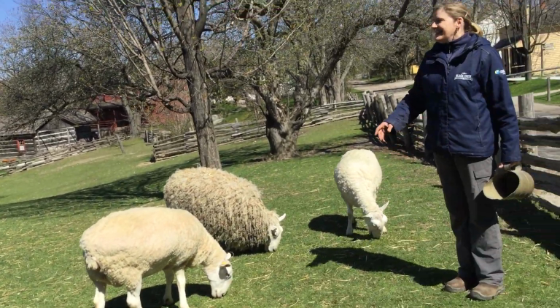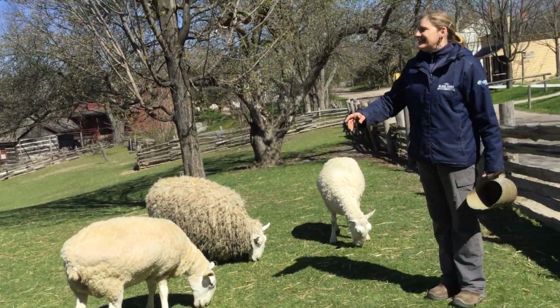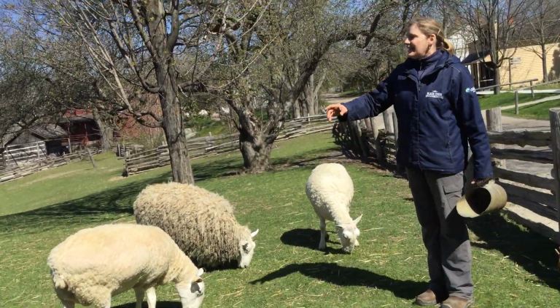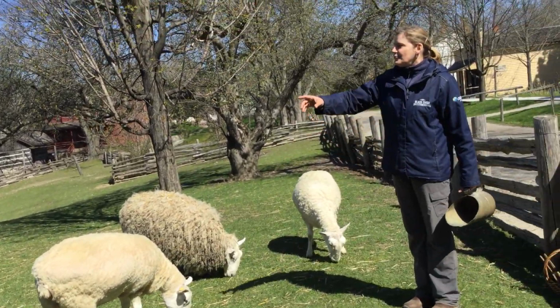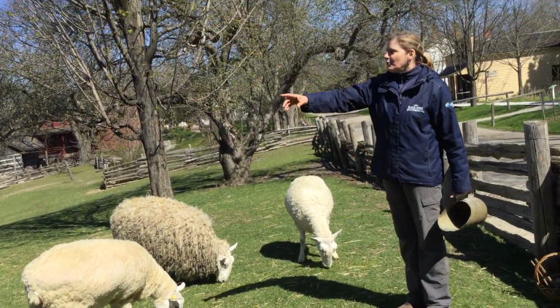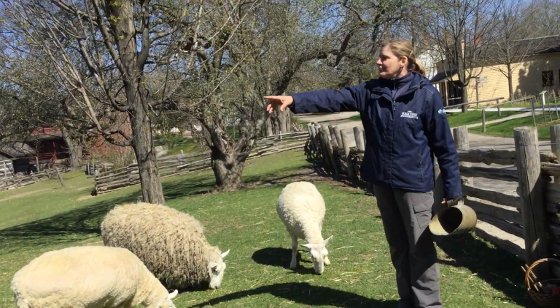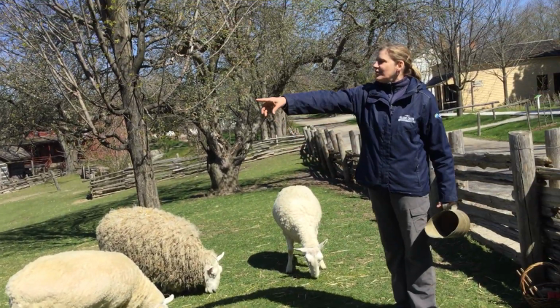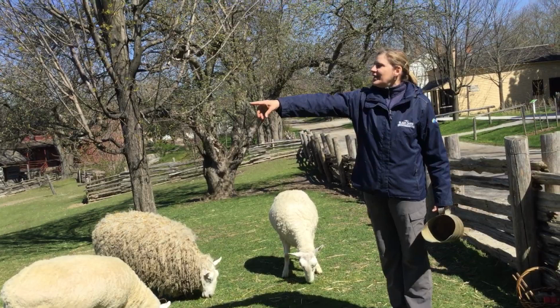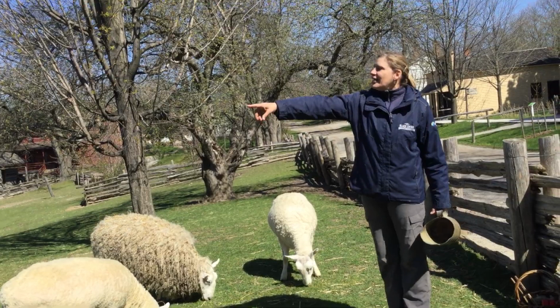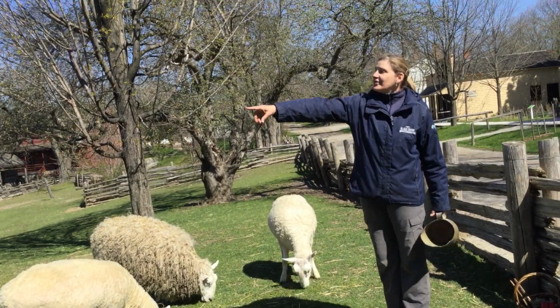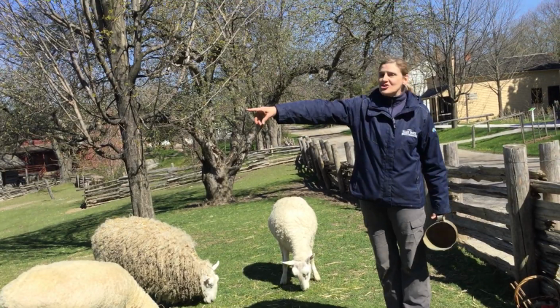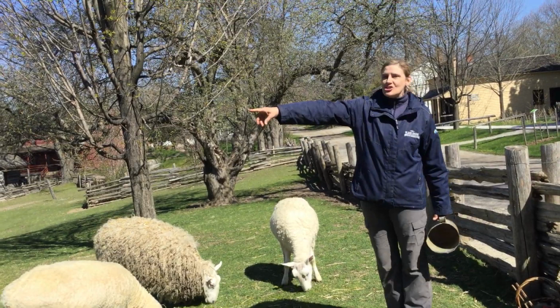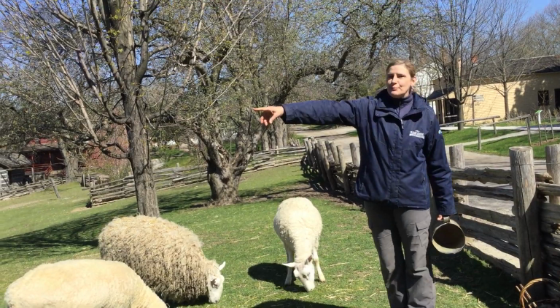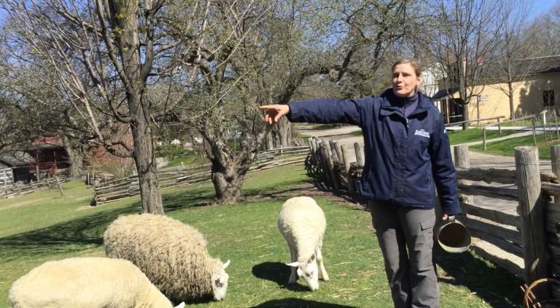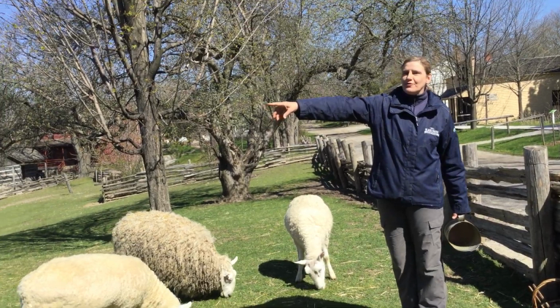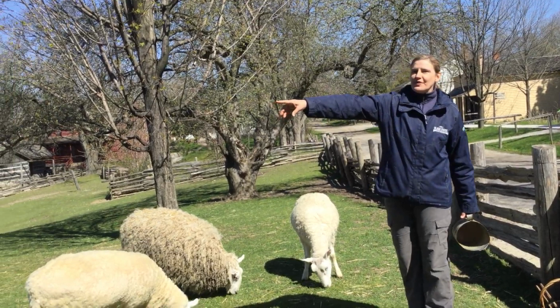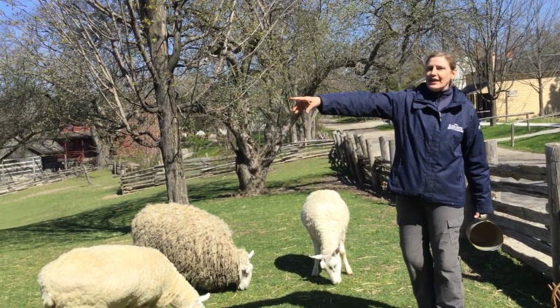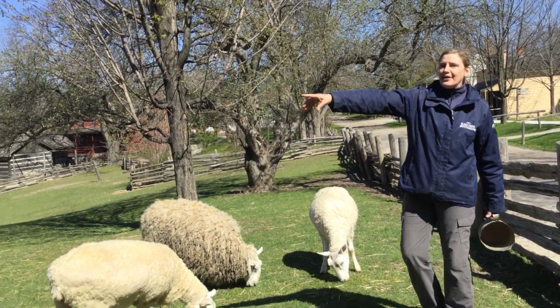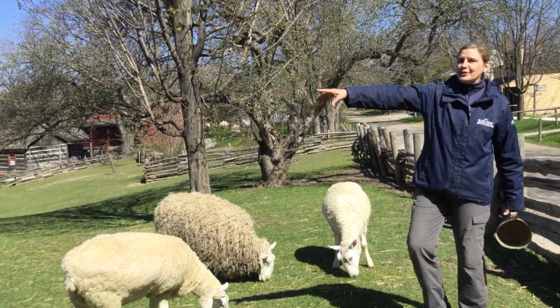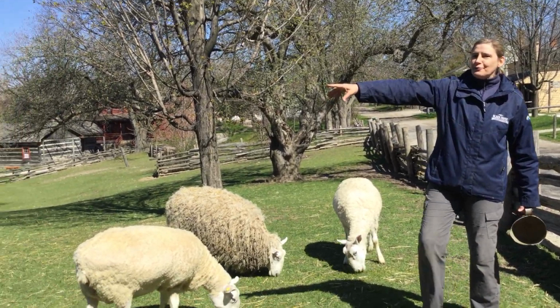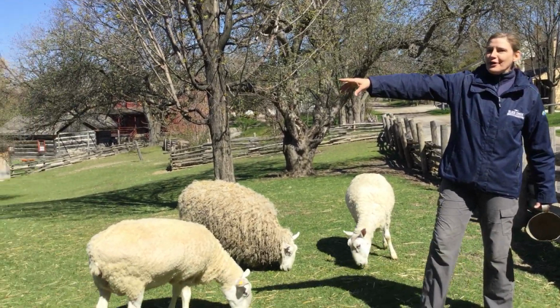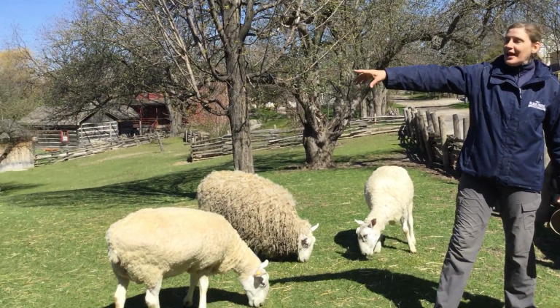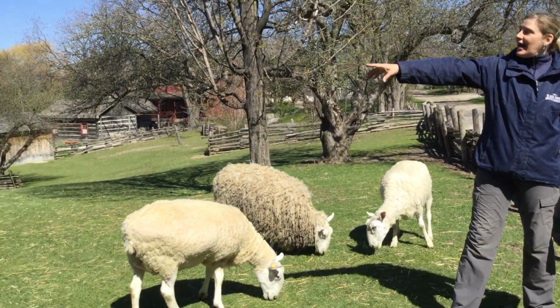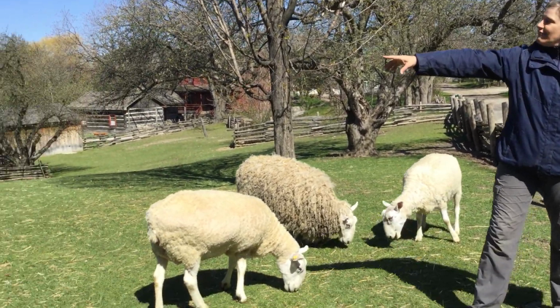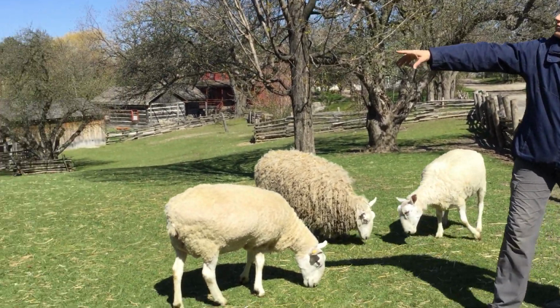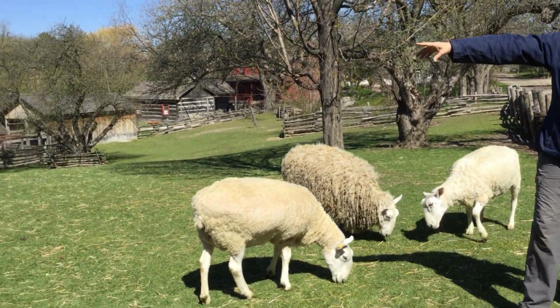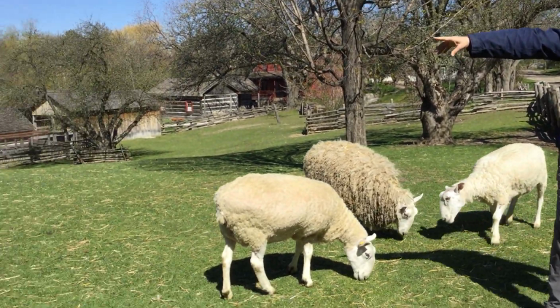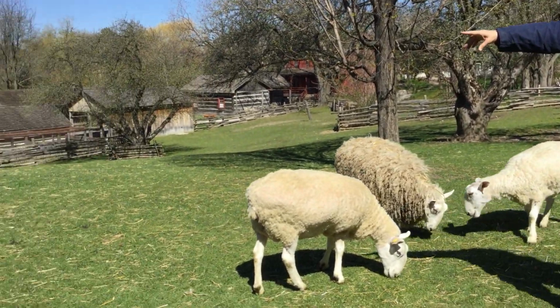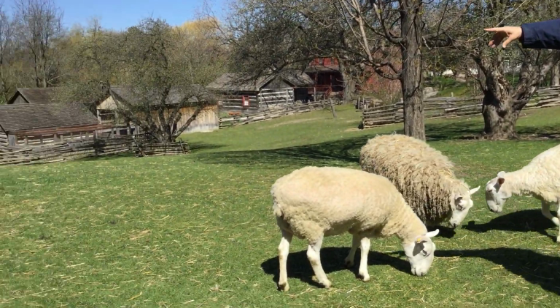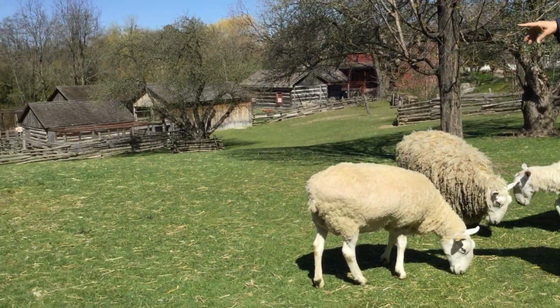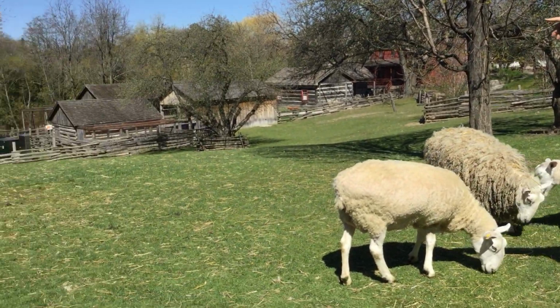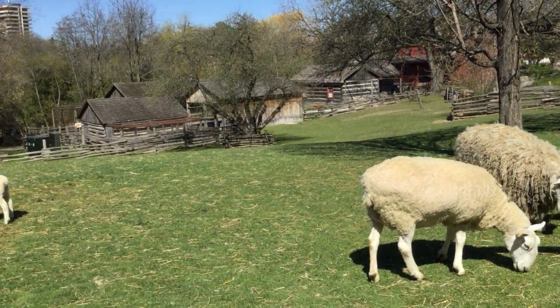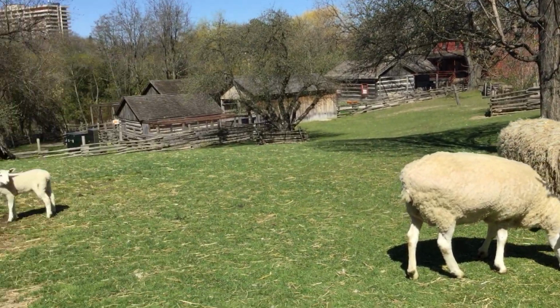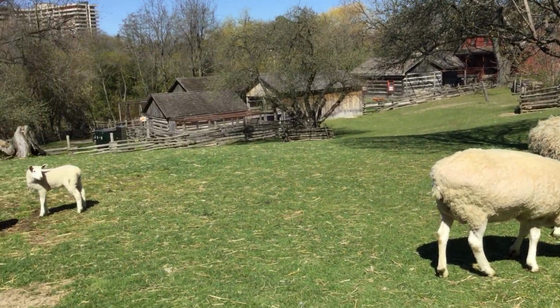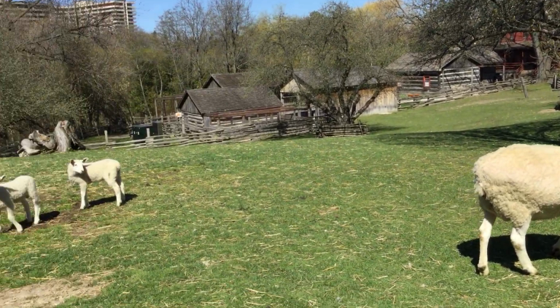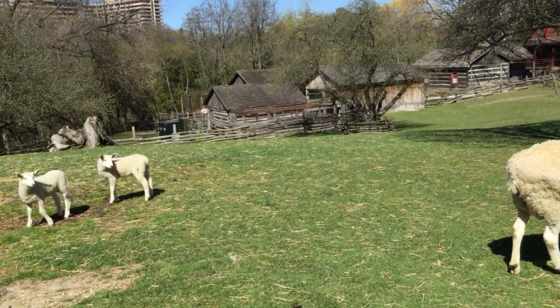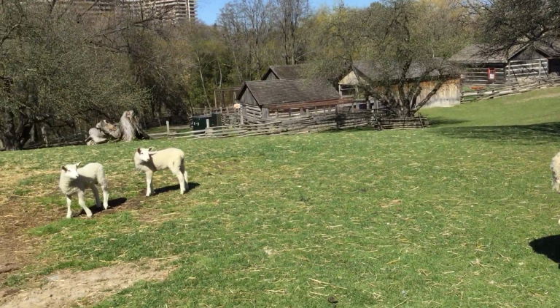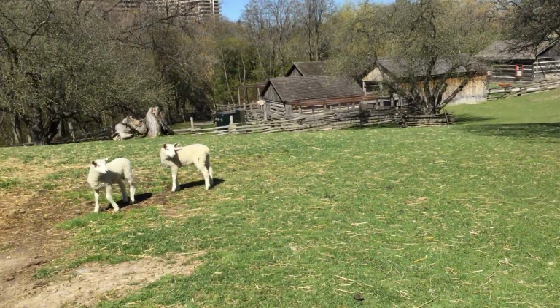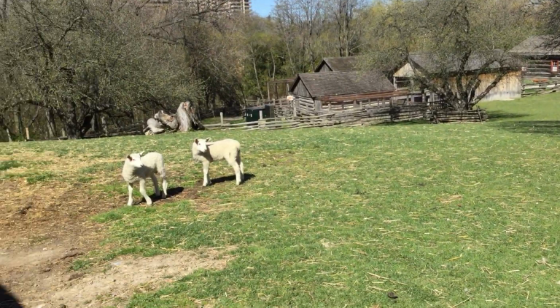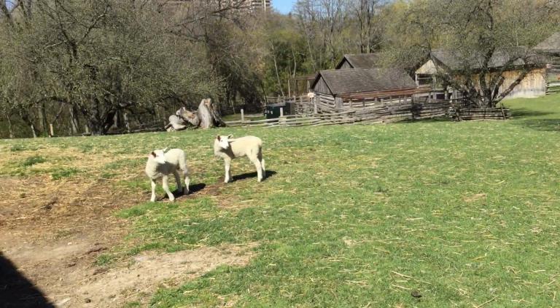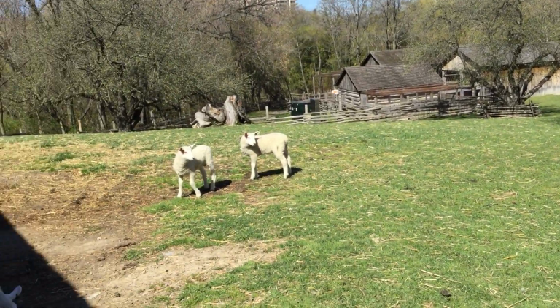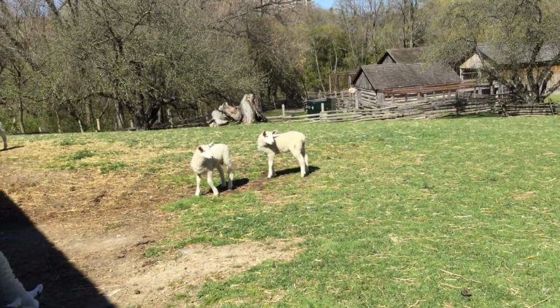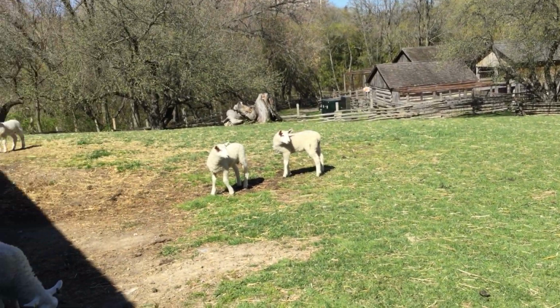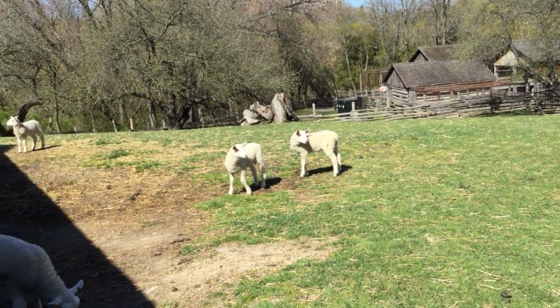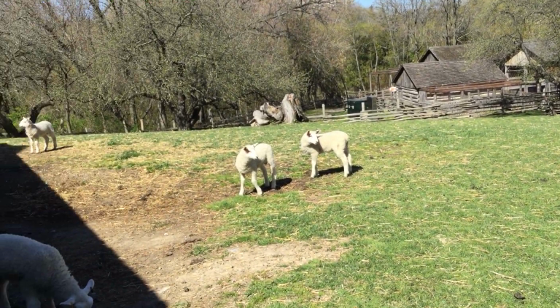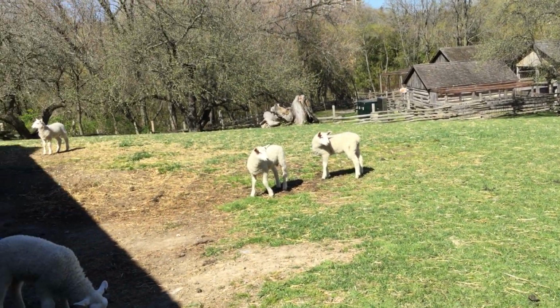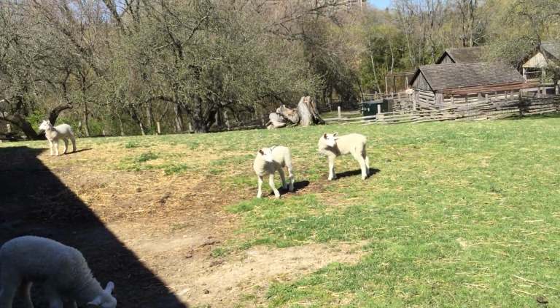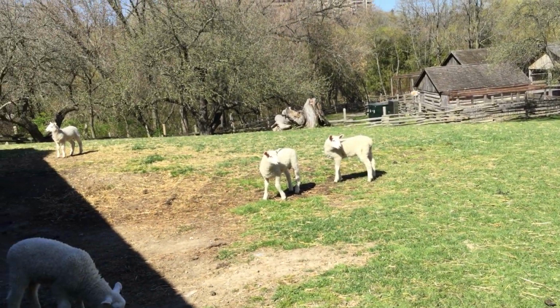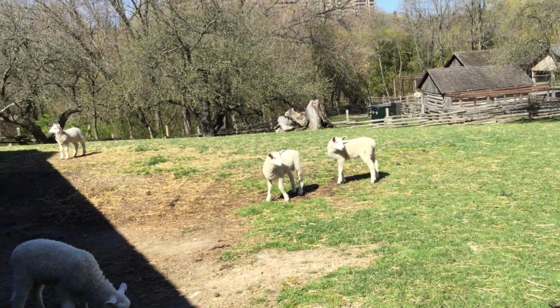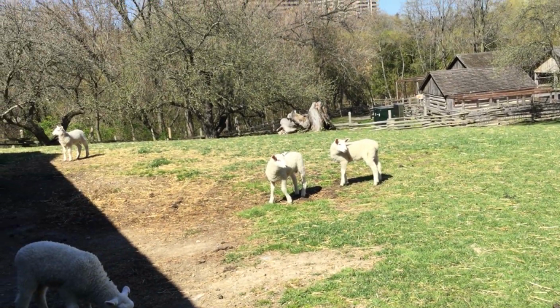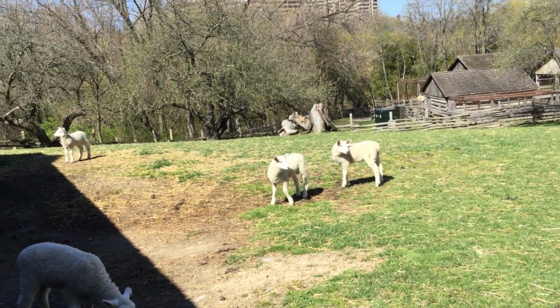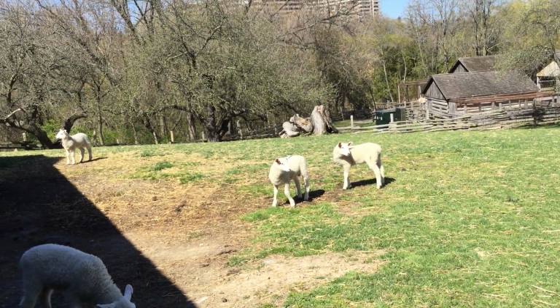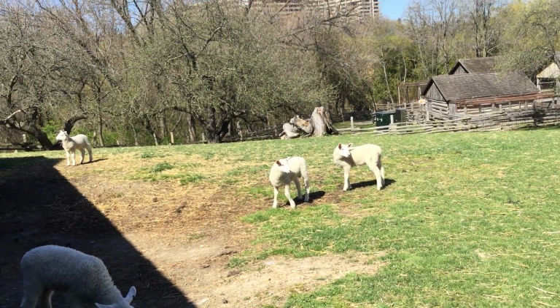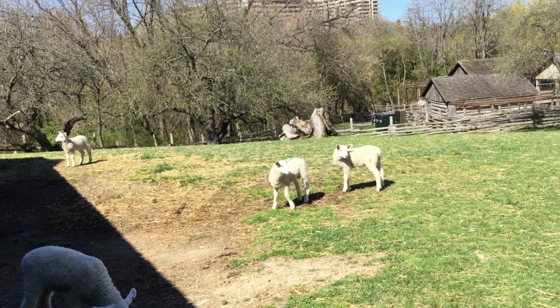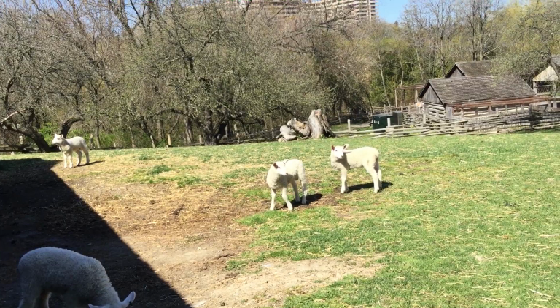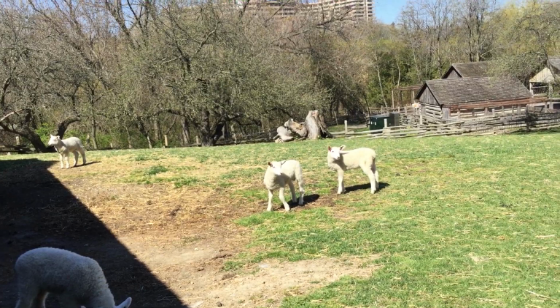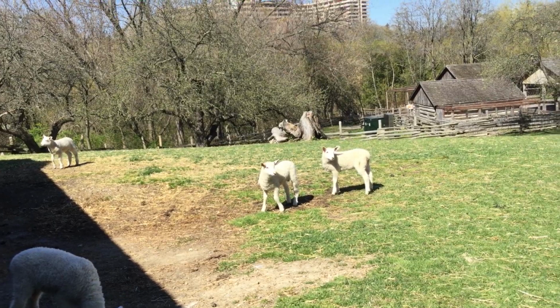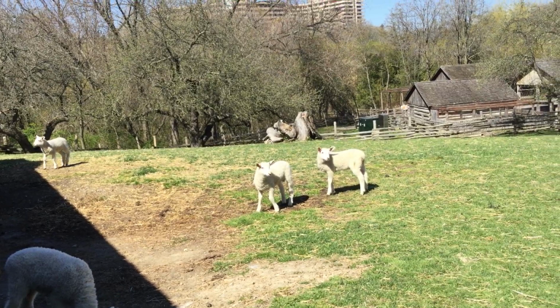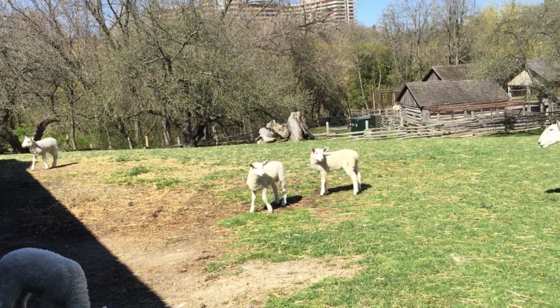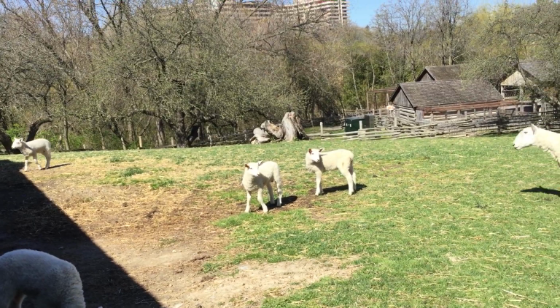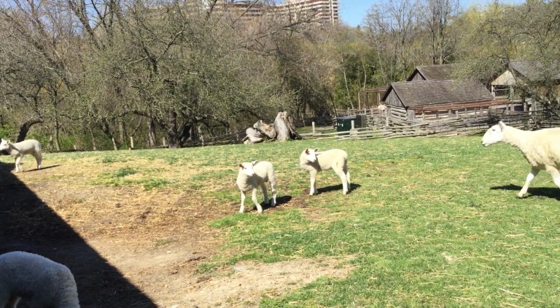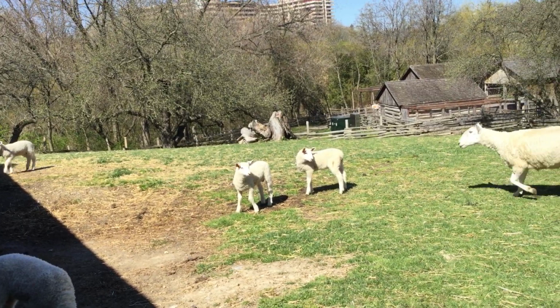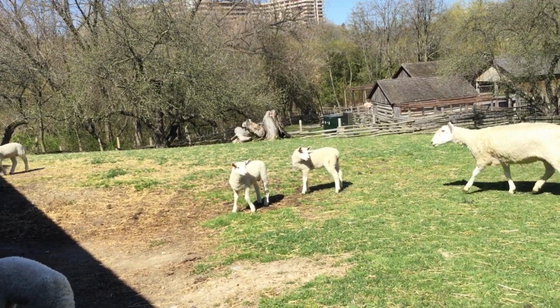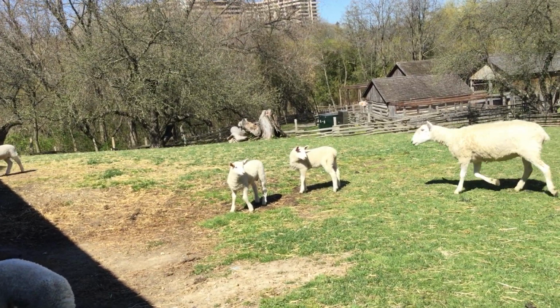That's one of our youngest sheep over there. Want to have a look at that? Yeah, that's a little boy right there. So cute.